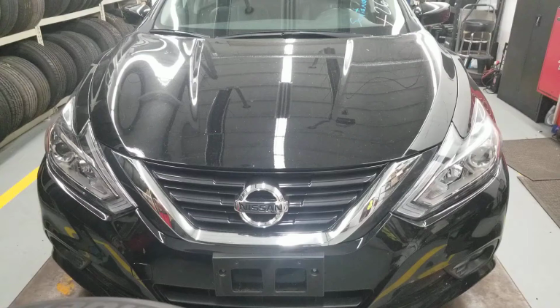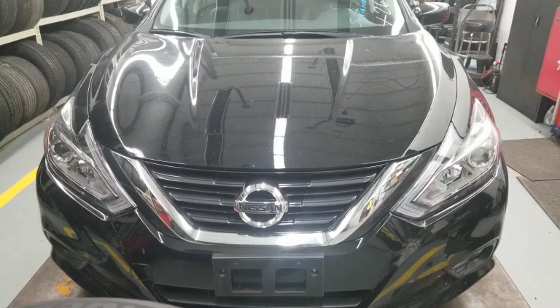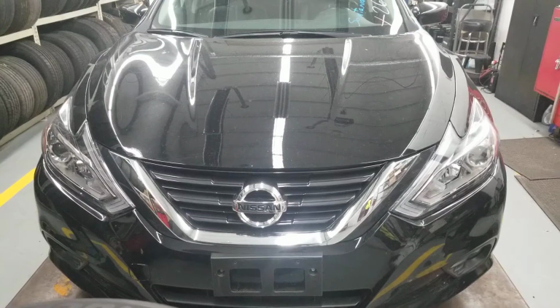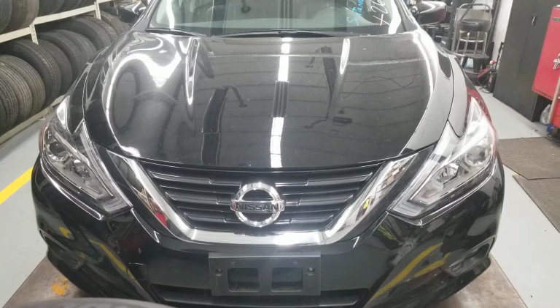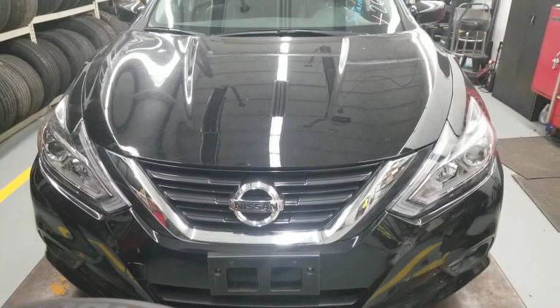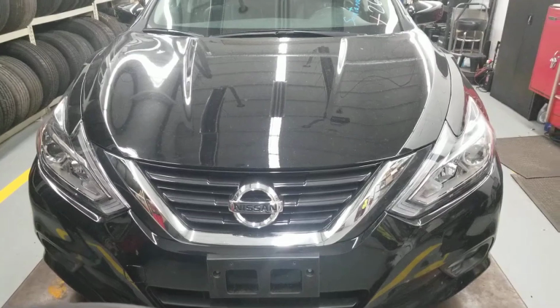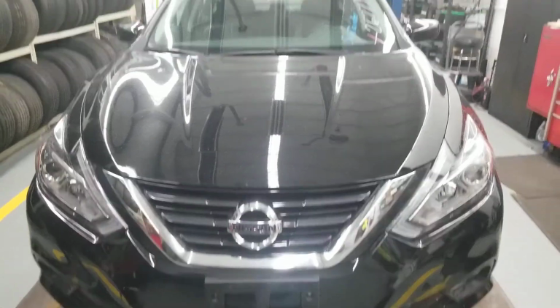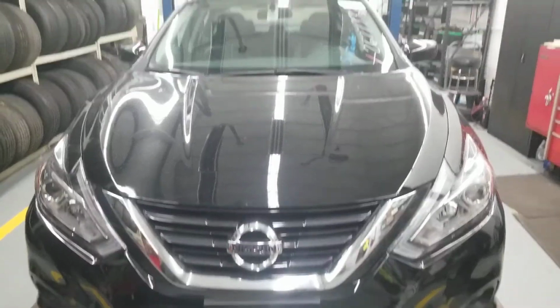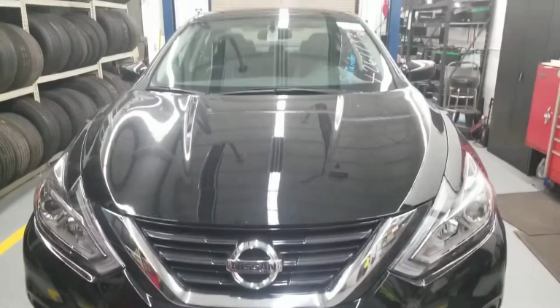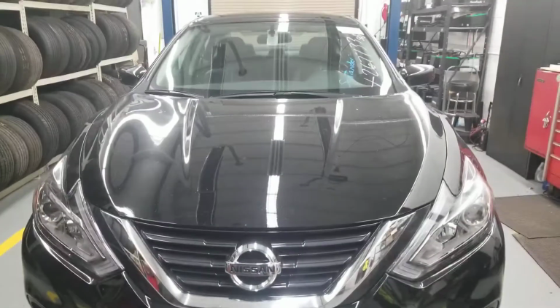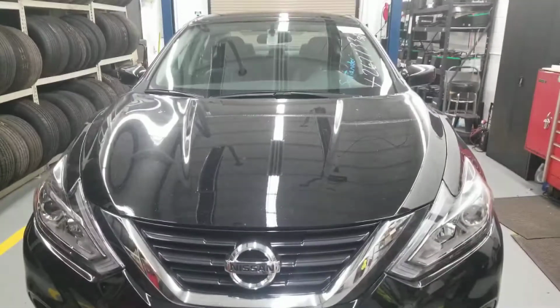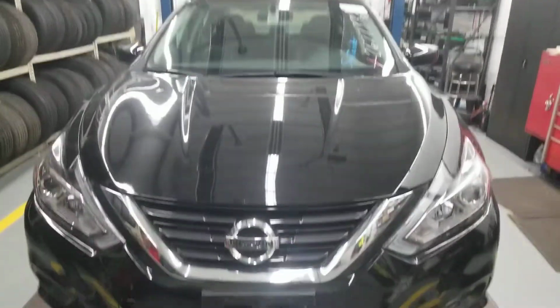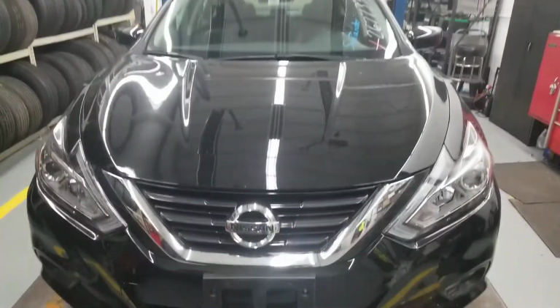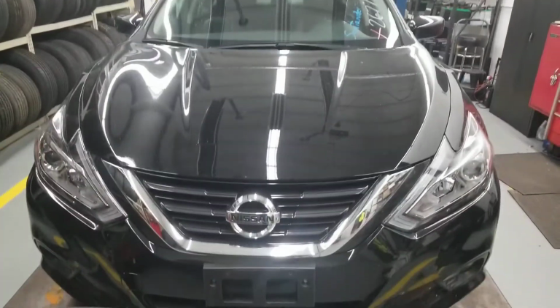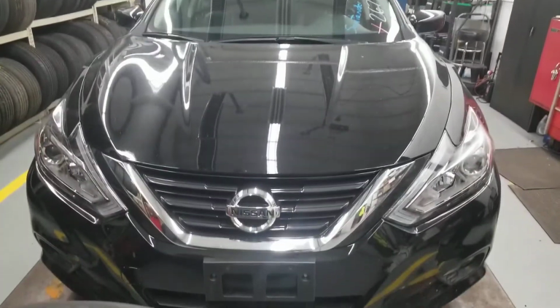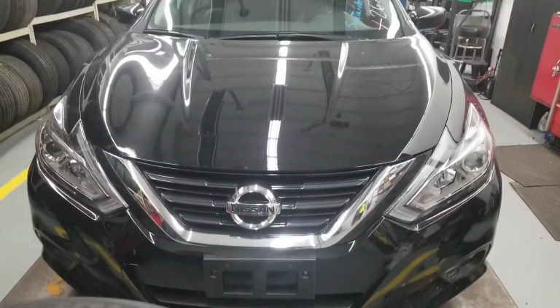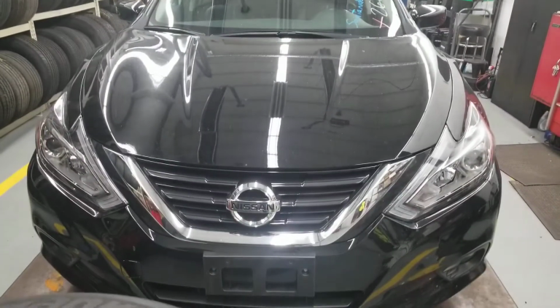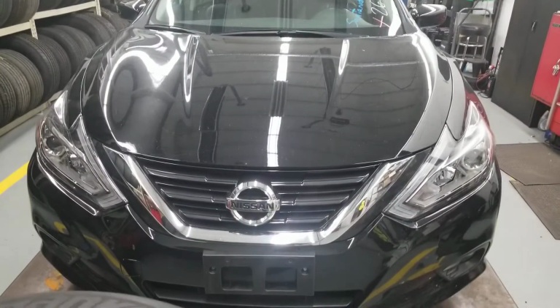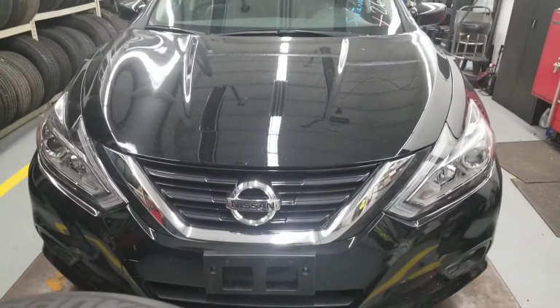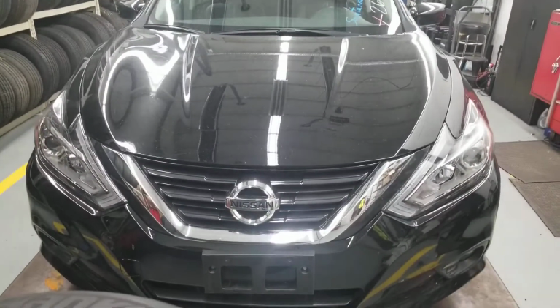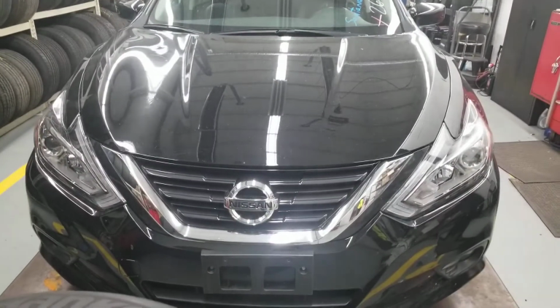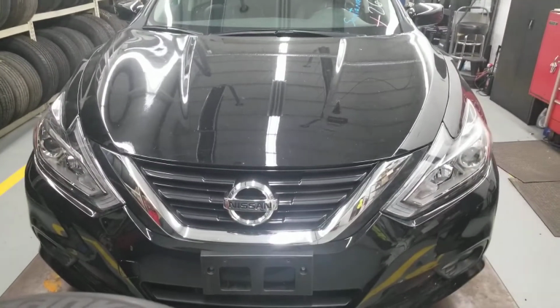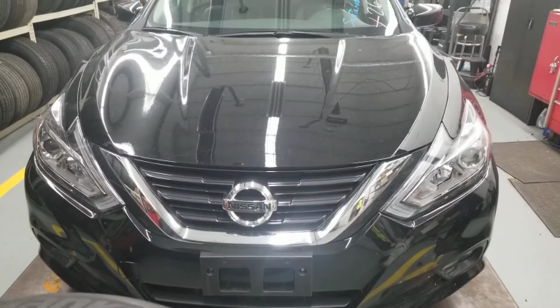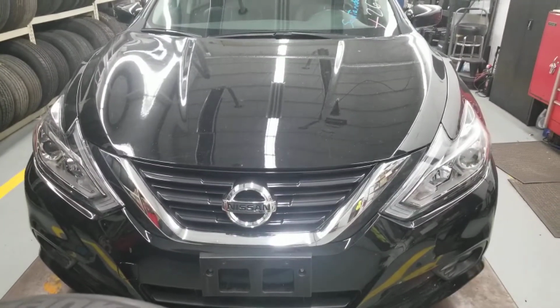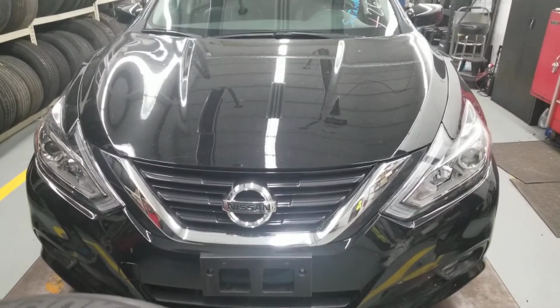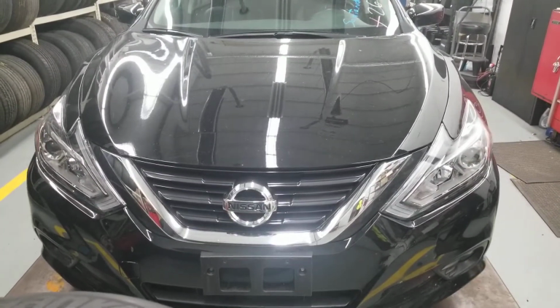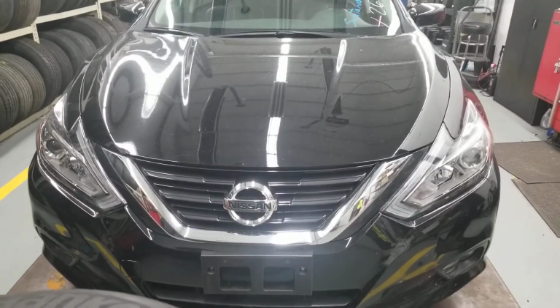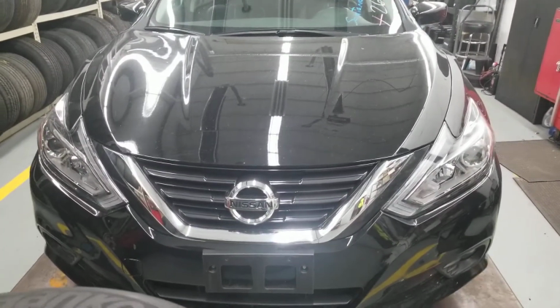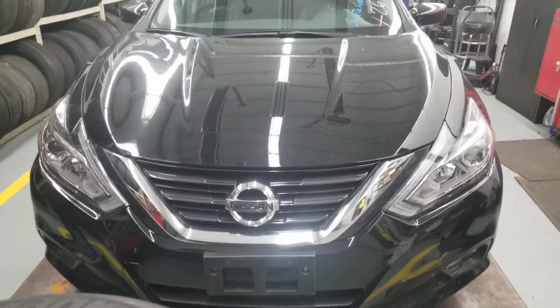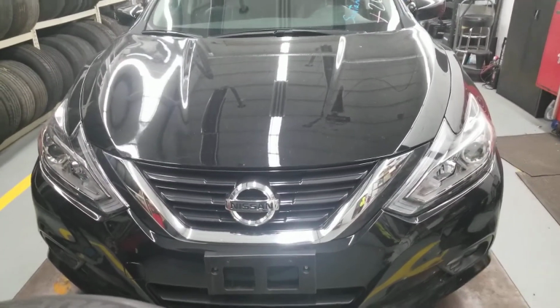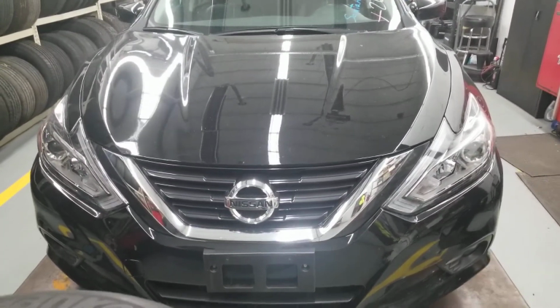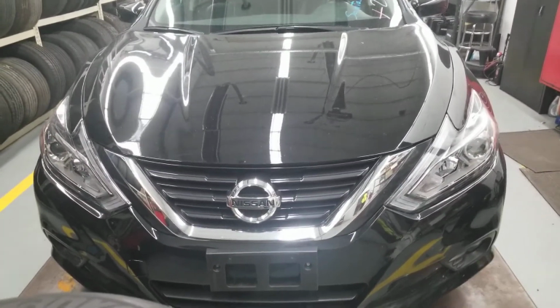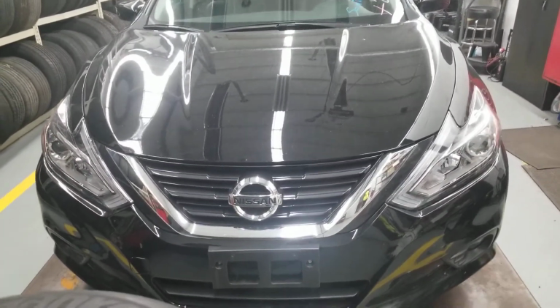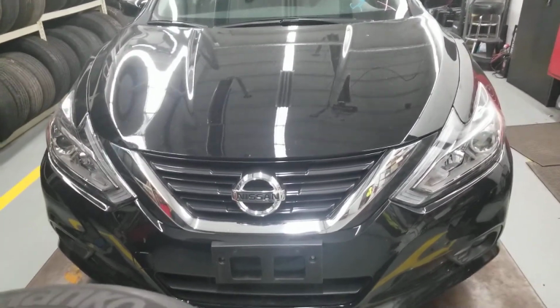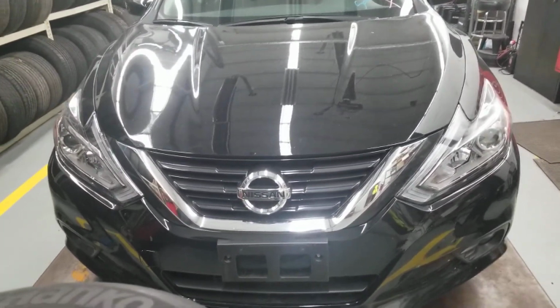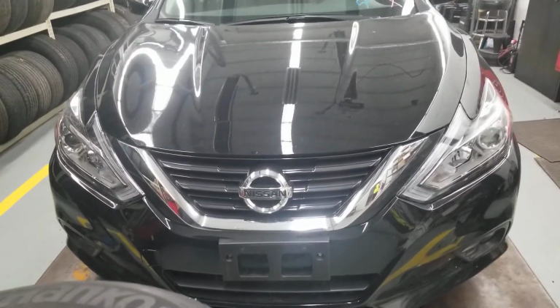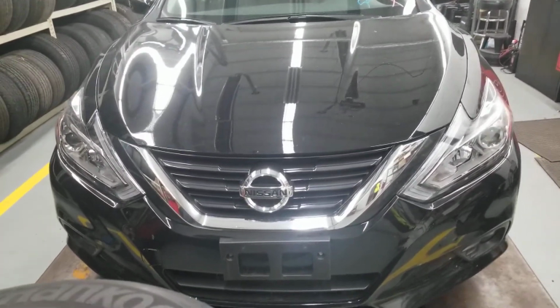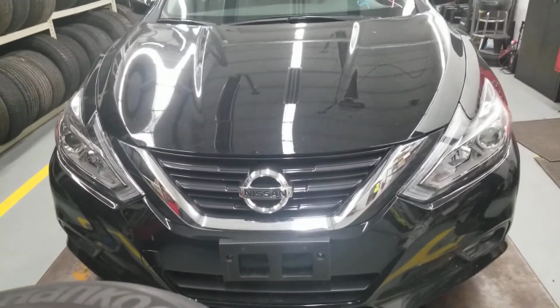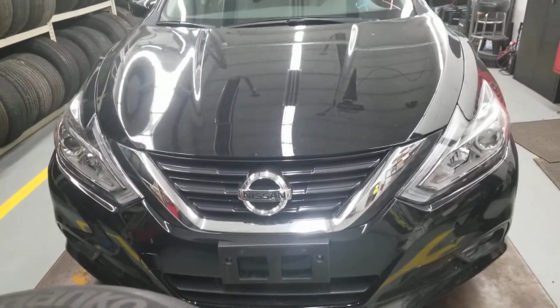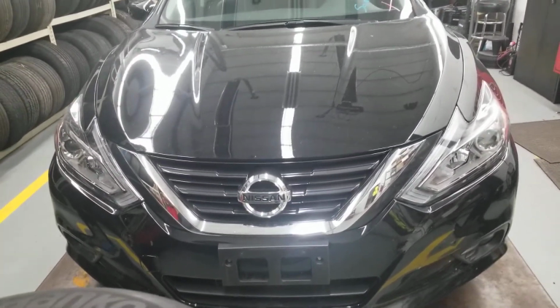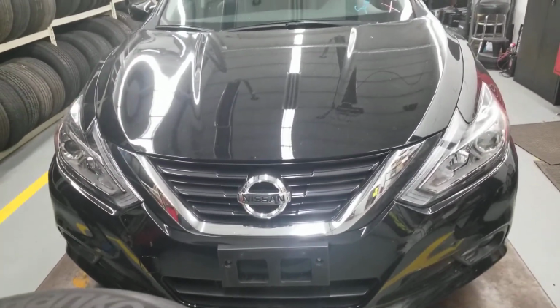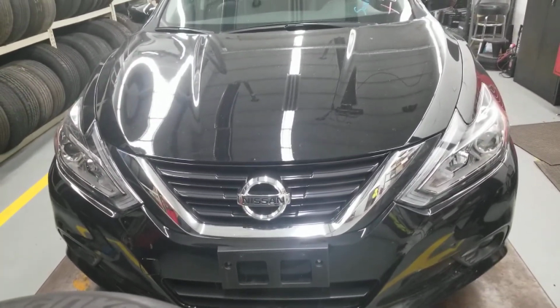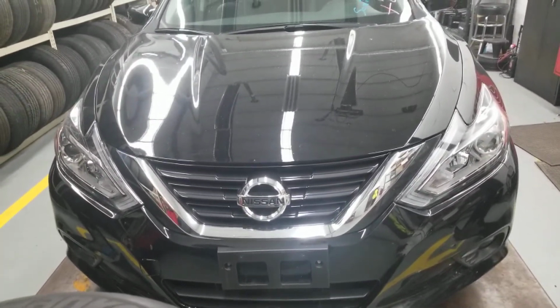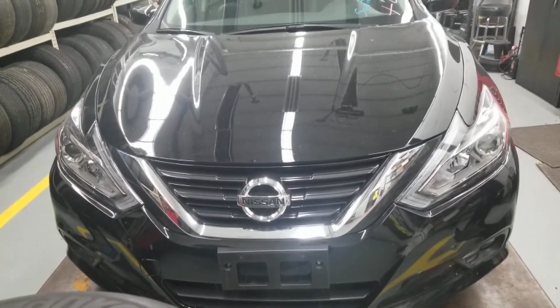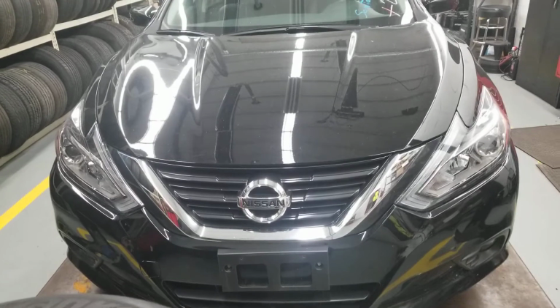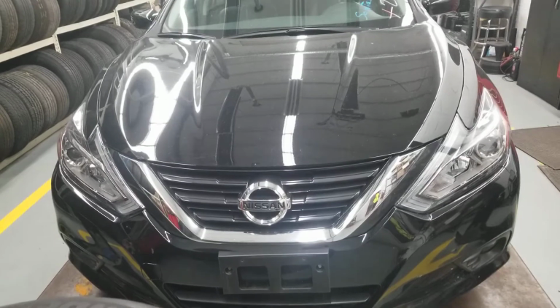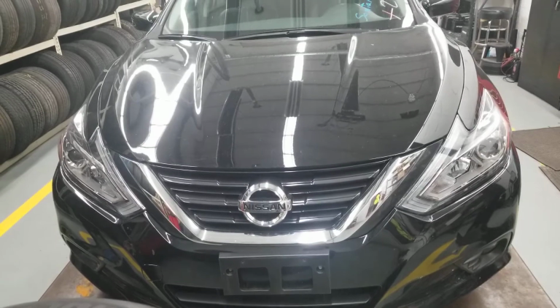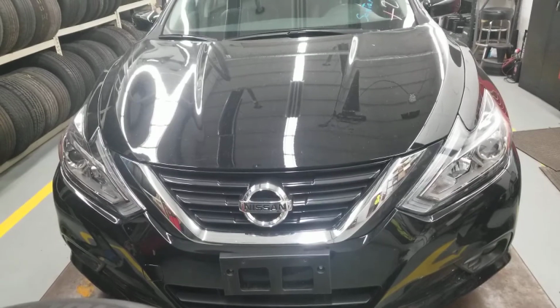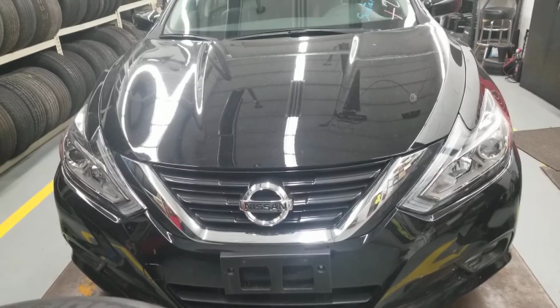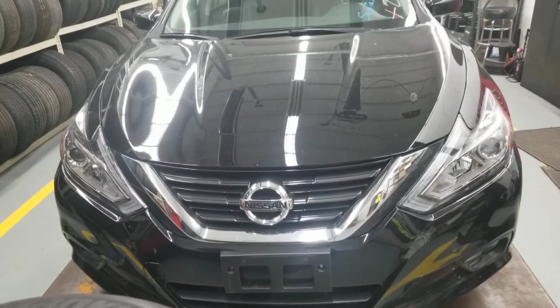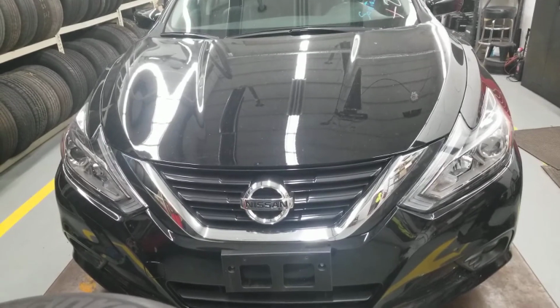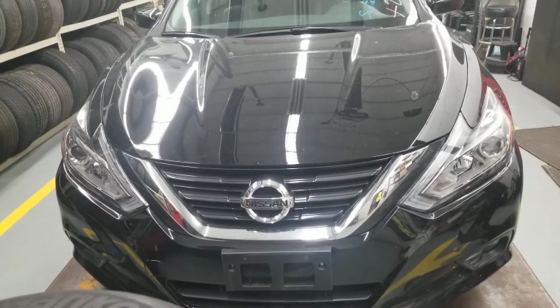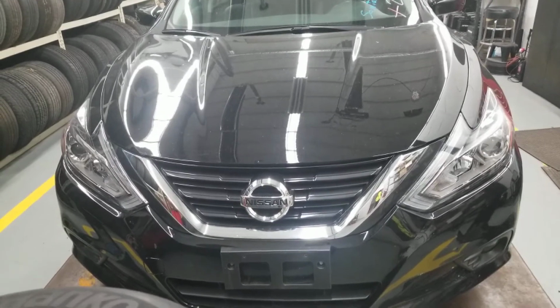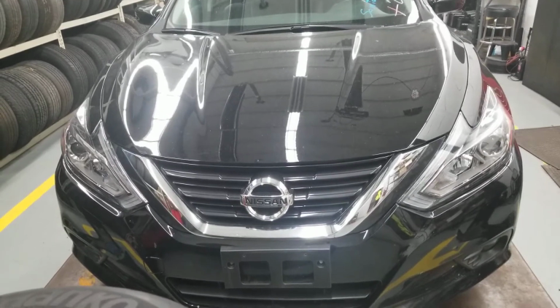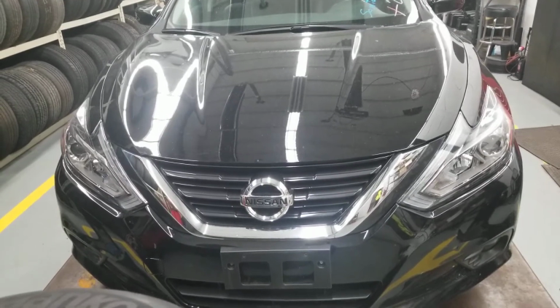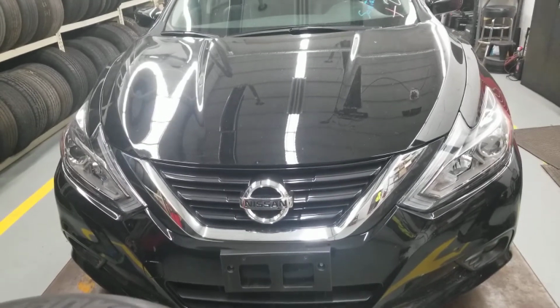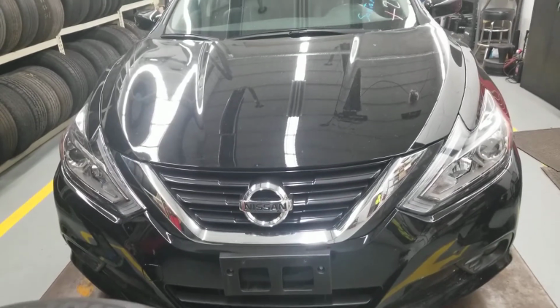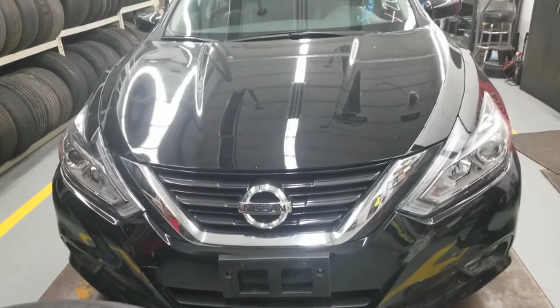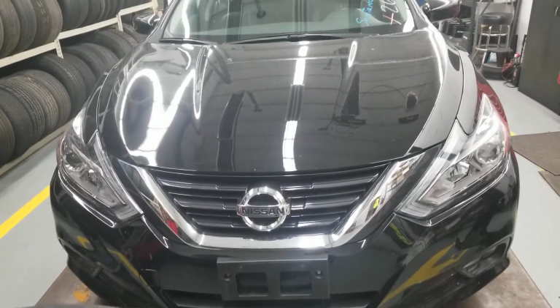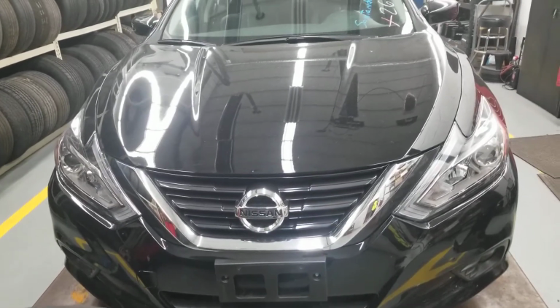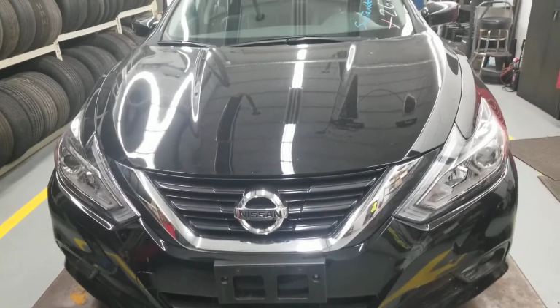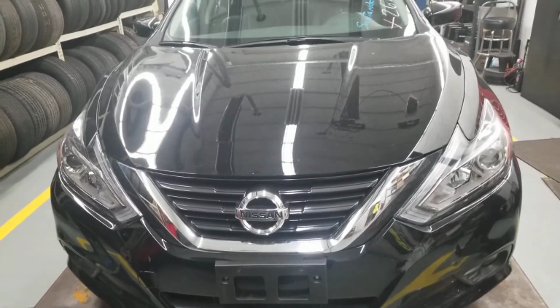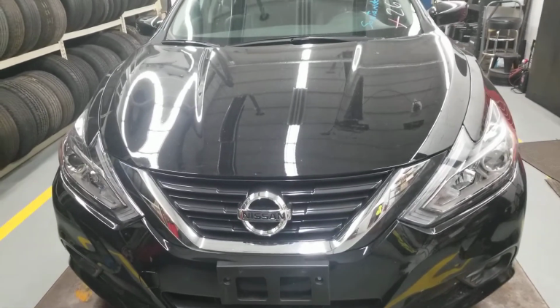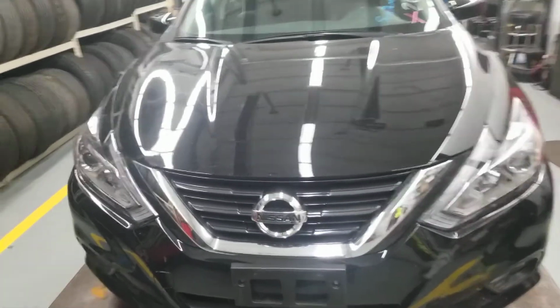Hello everyone, welcome to Gage Car Reviews. Today I'm reviewing this 2018 Nissan Altima 2.5 SR.